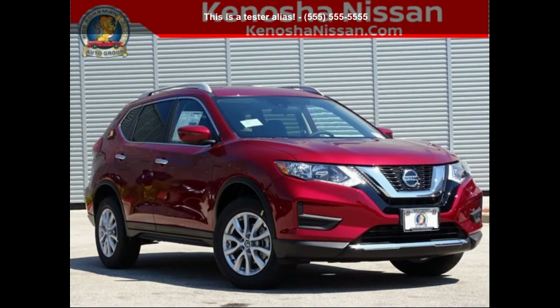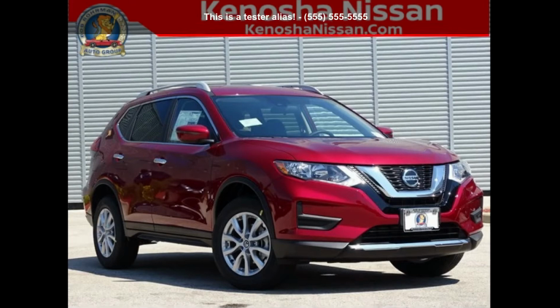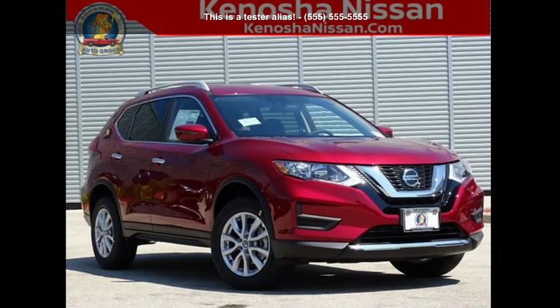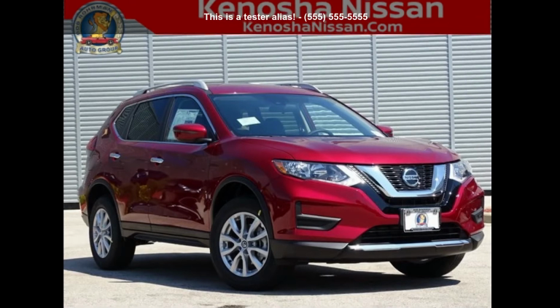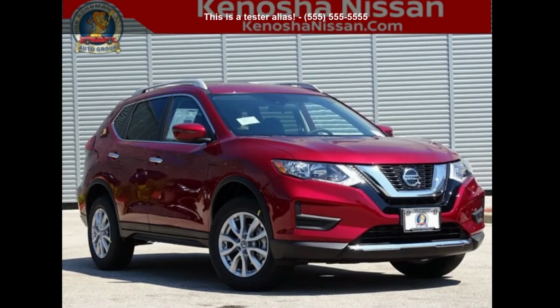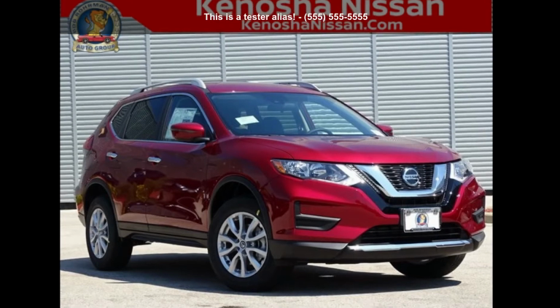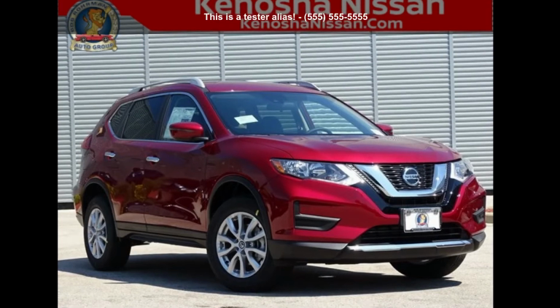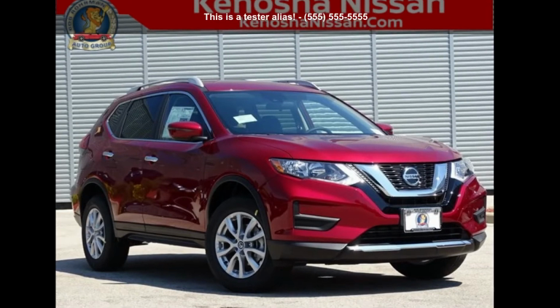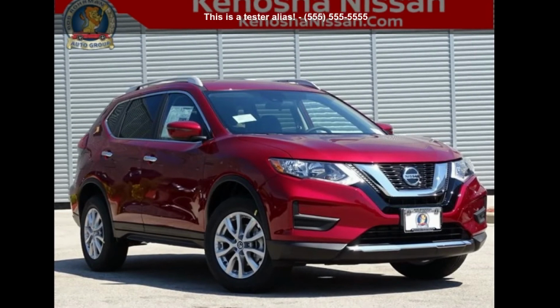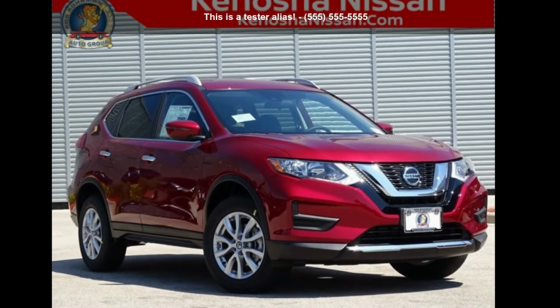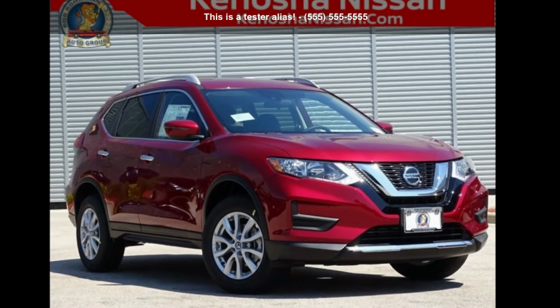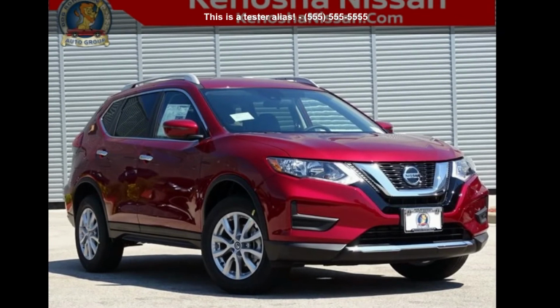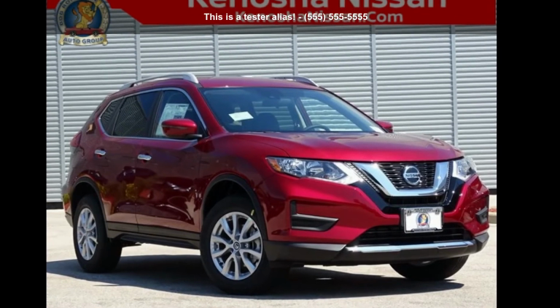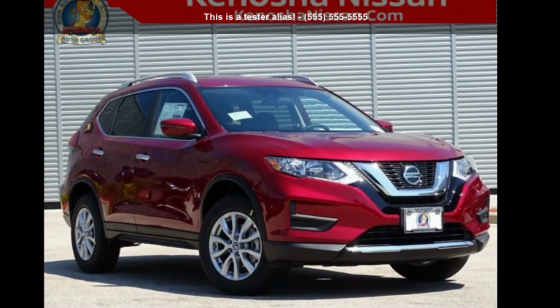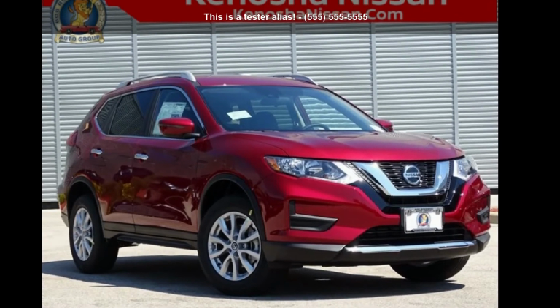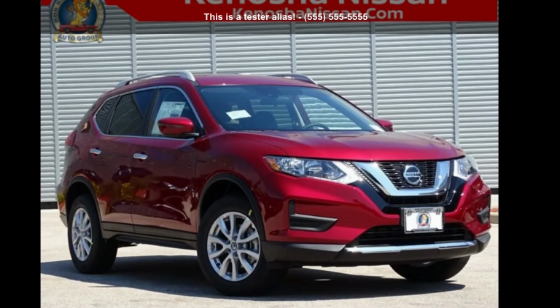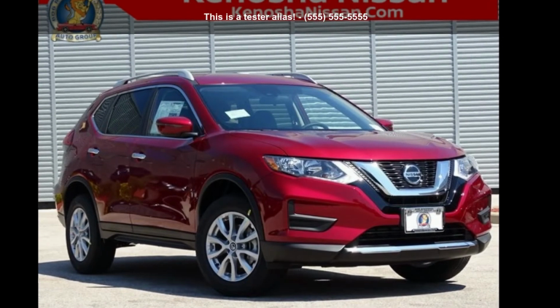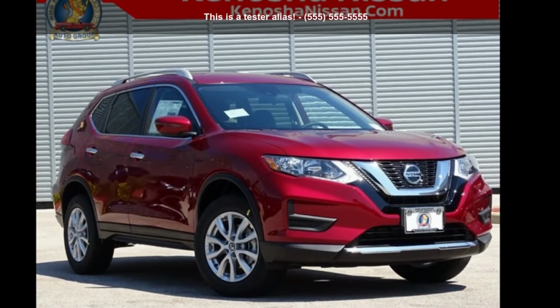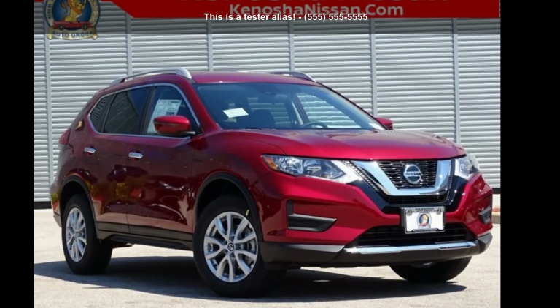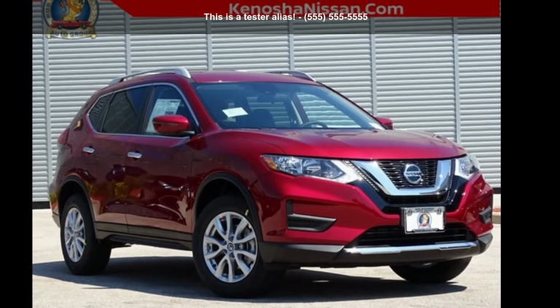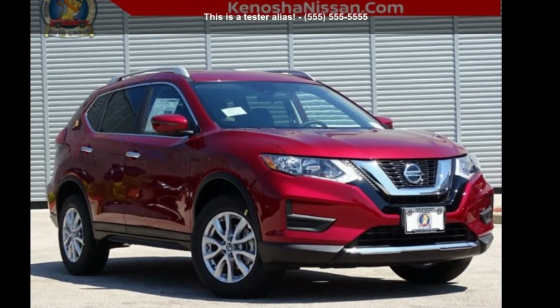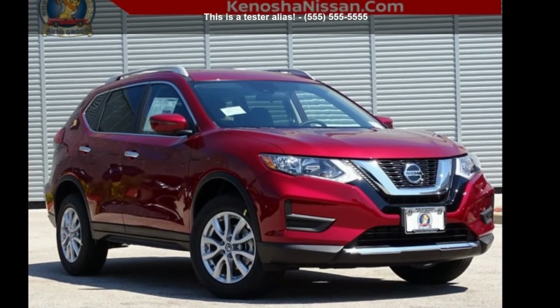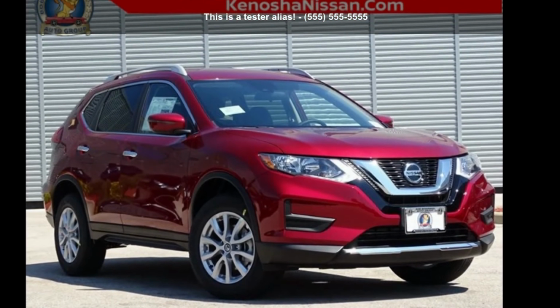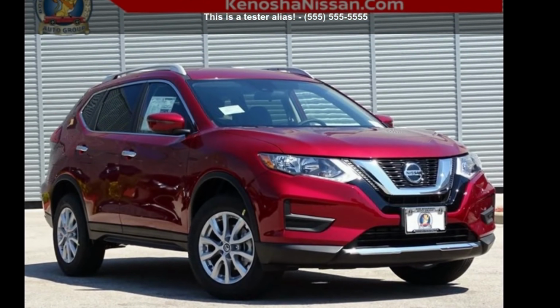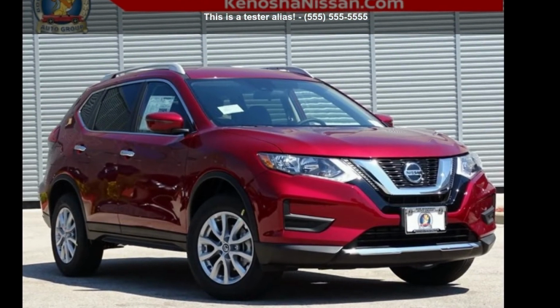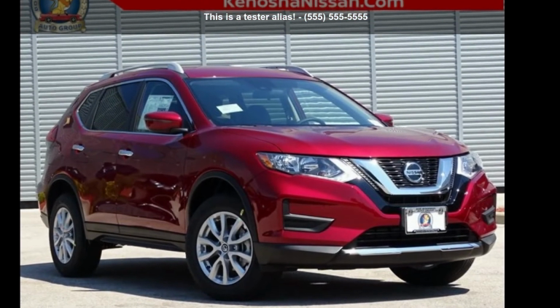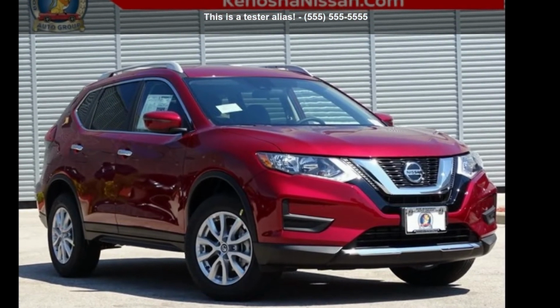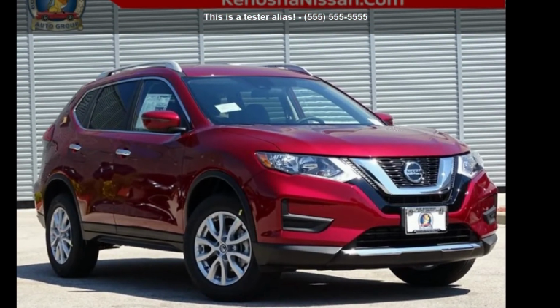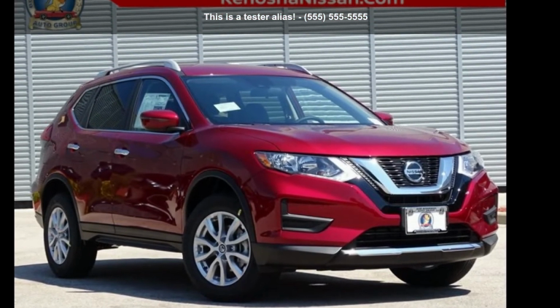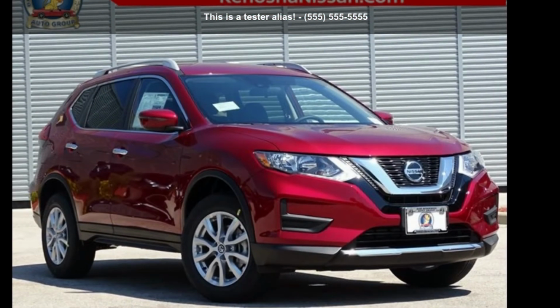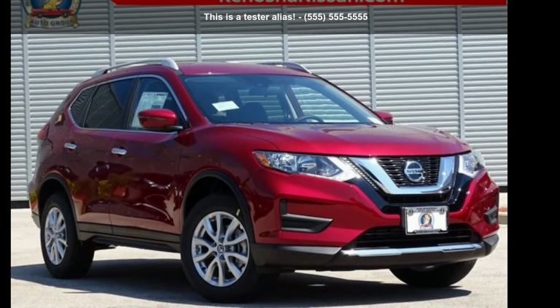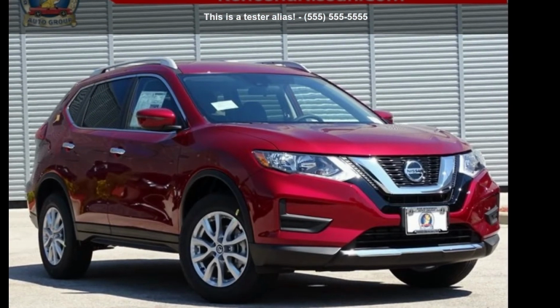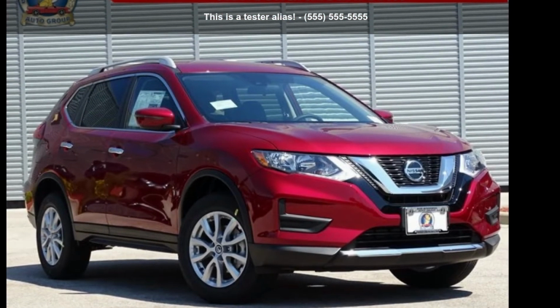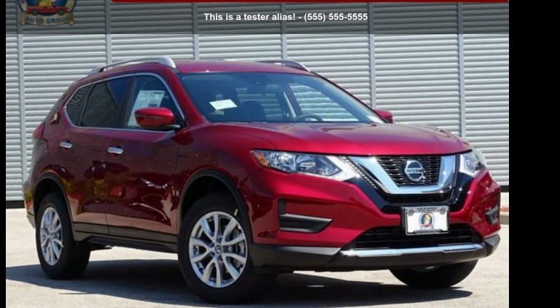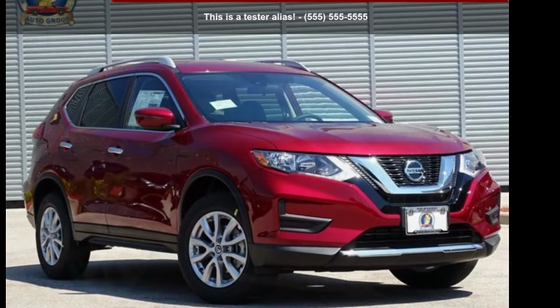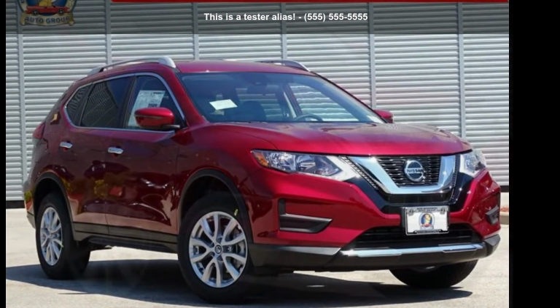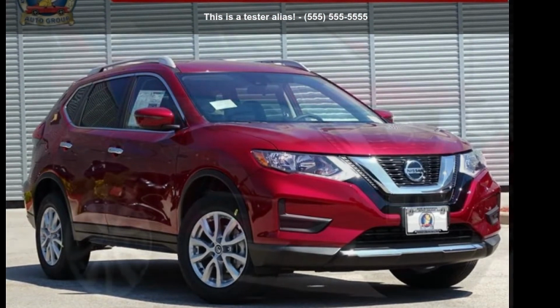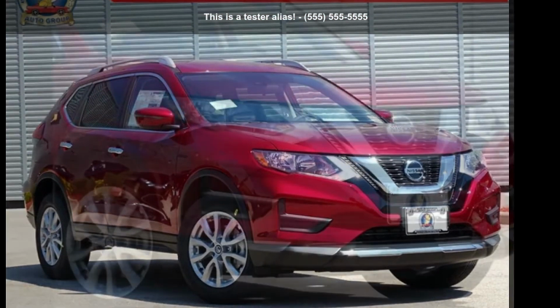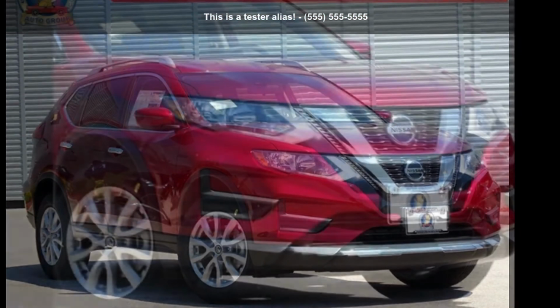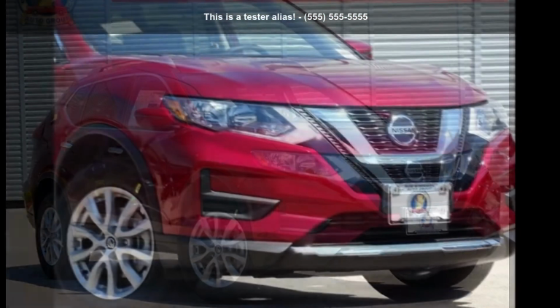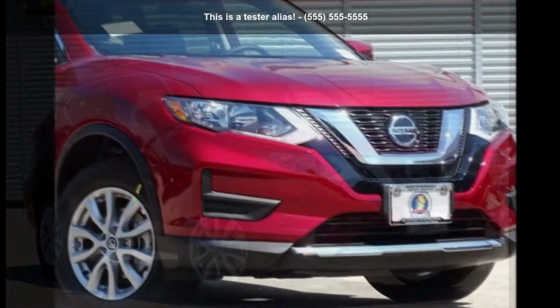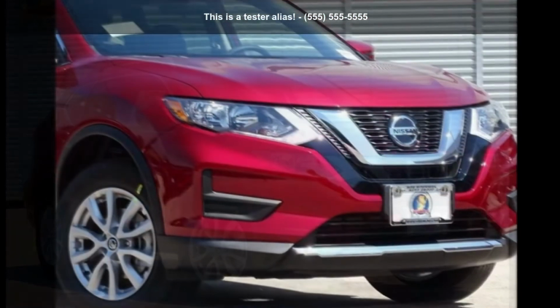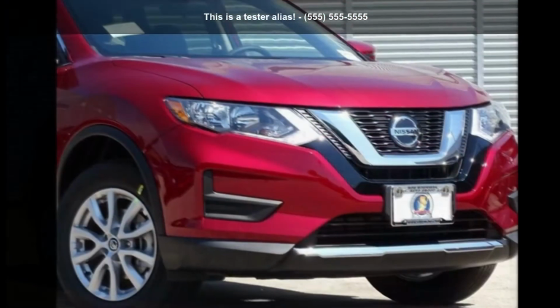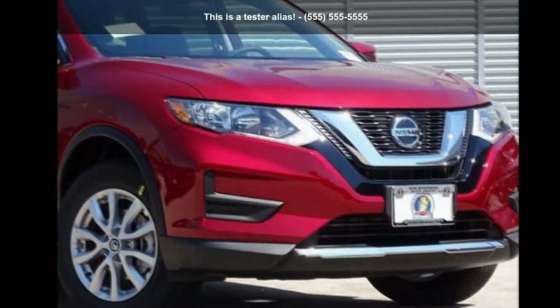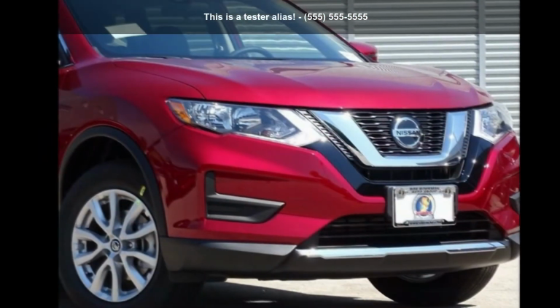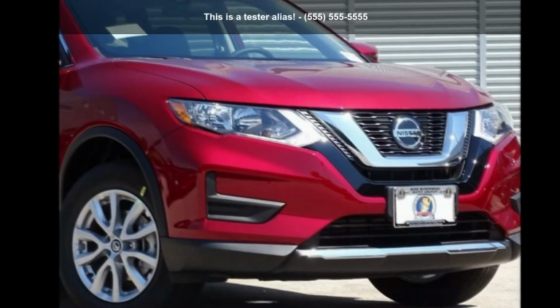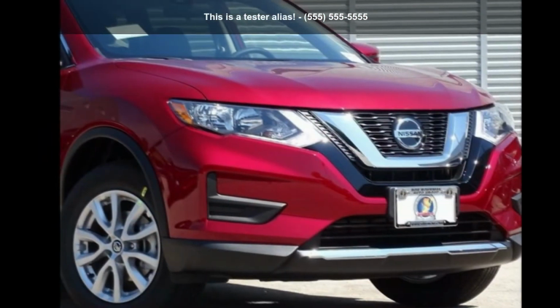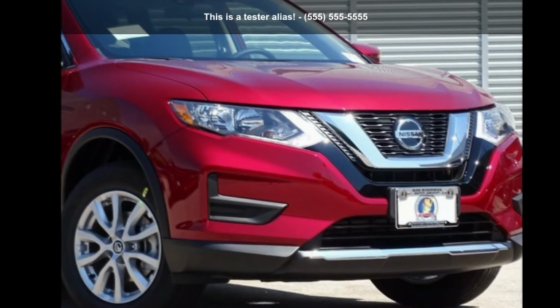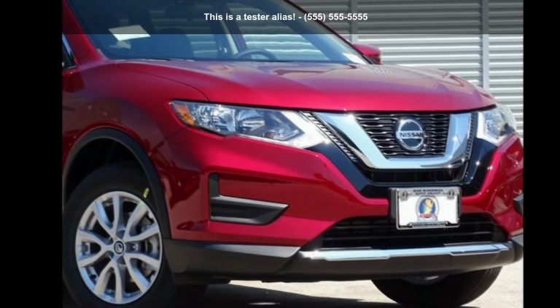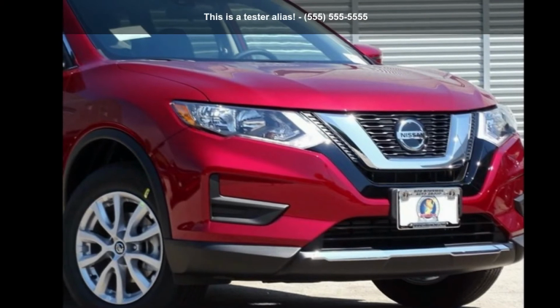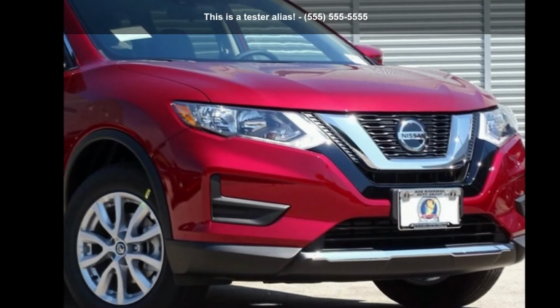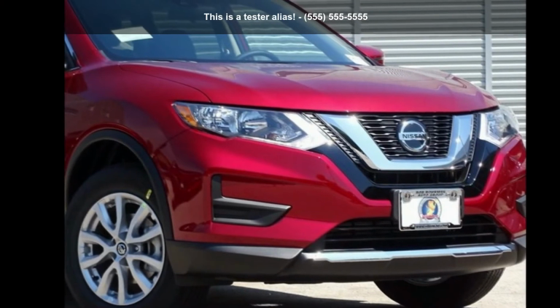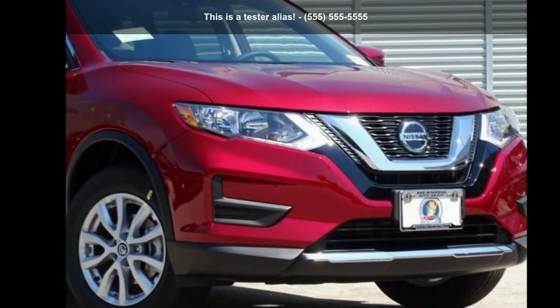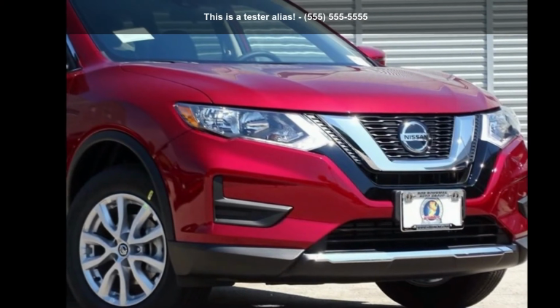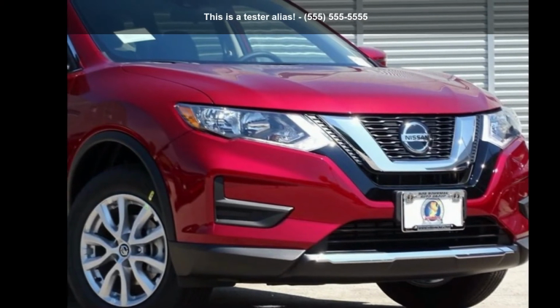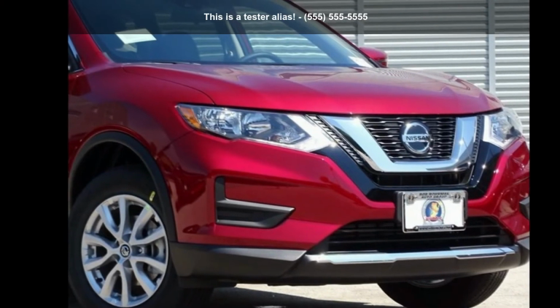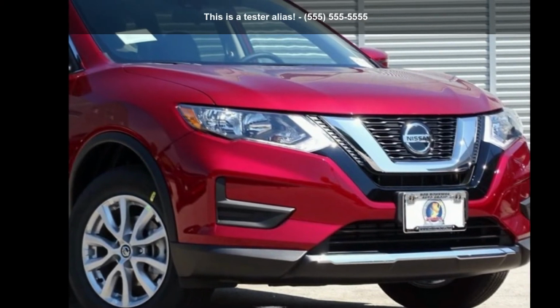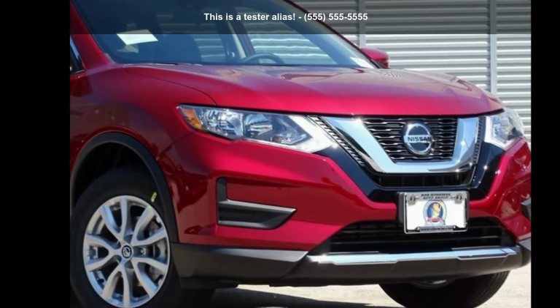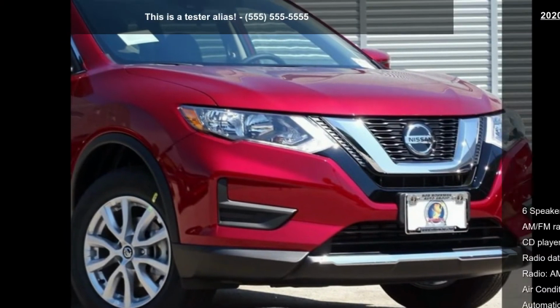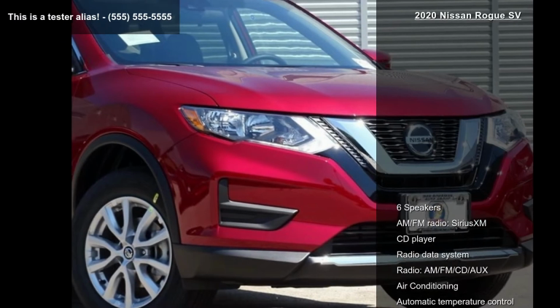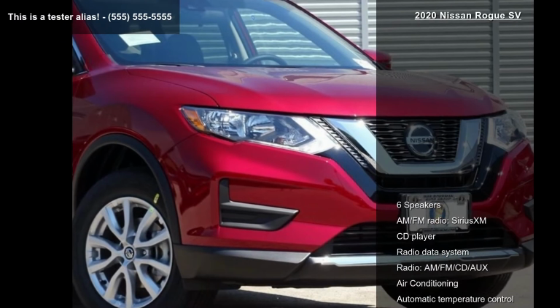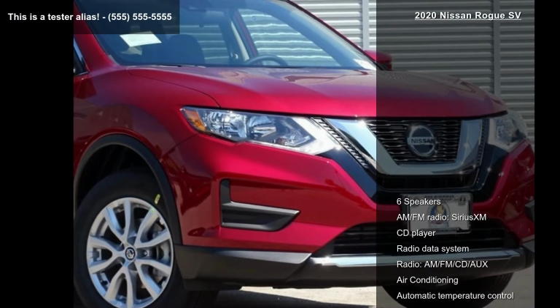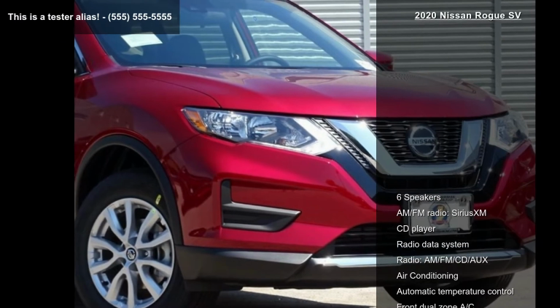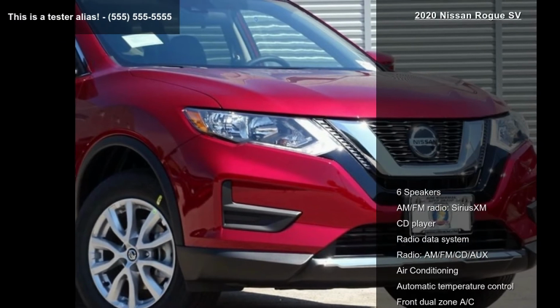Presenting the Nissan 2020 Rogue SV. If you are looking for a first-rate auto, this one could be yours today.